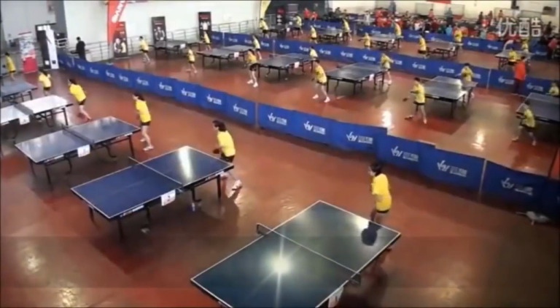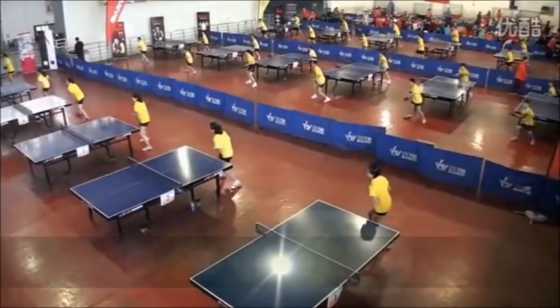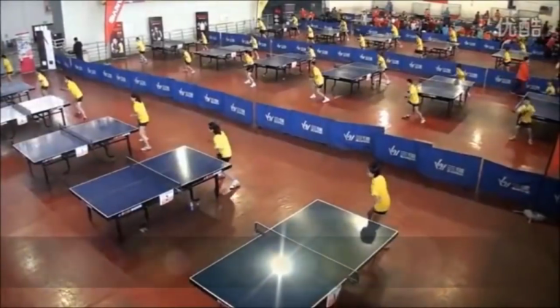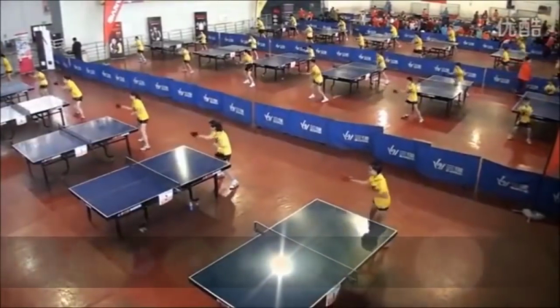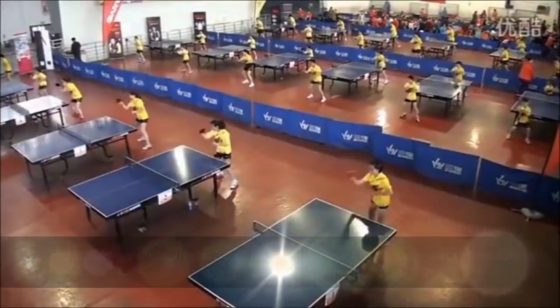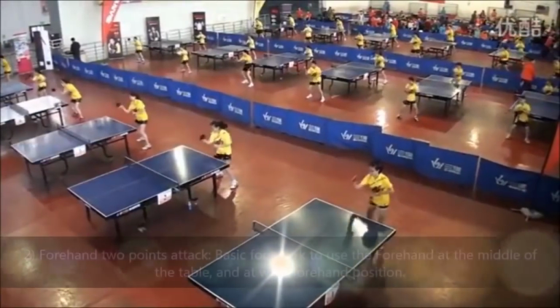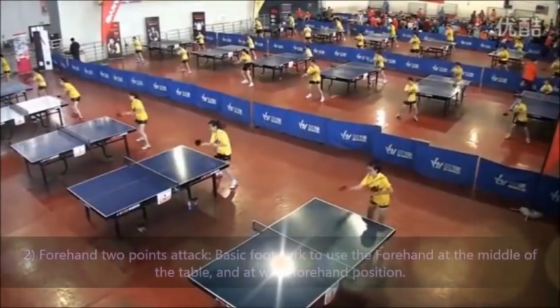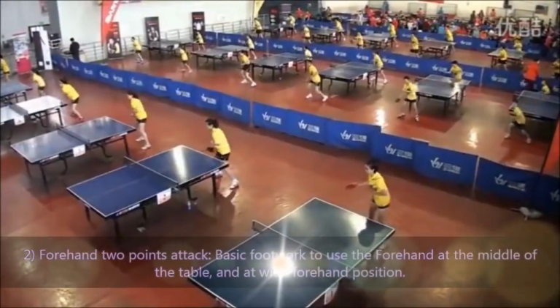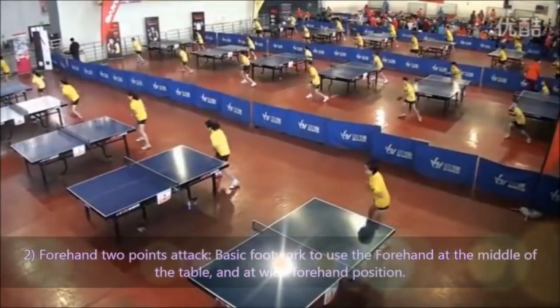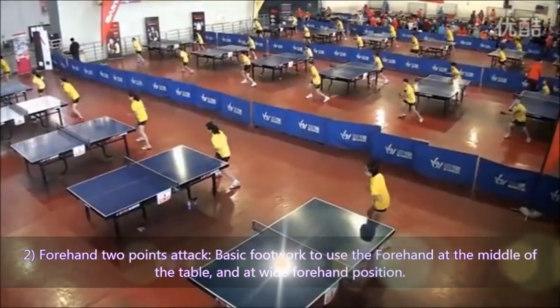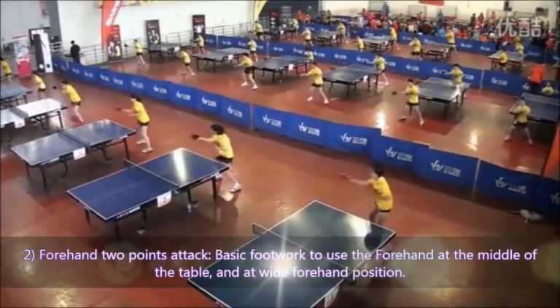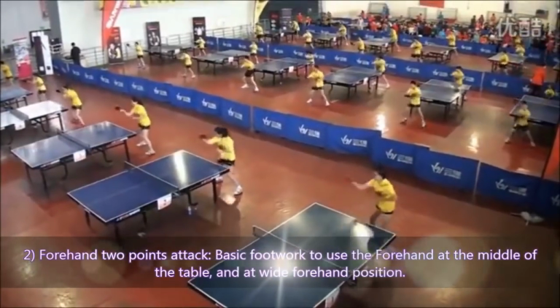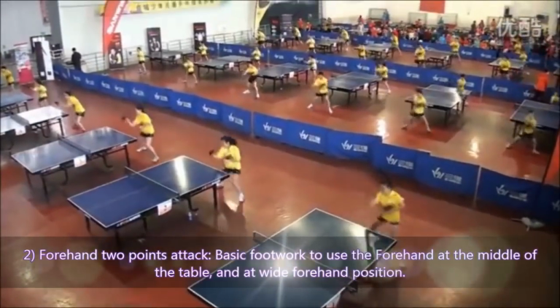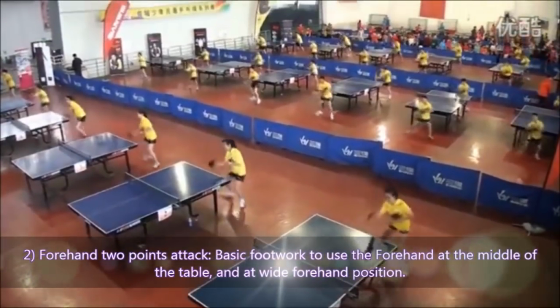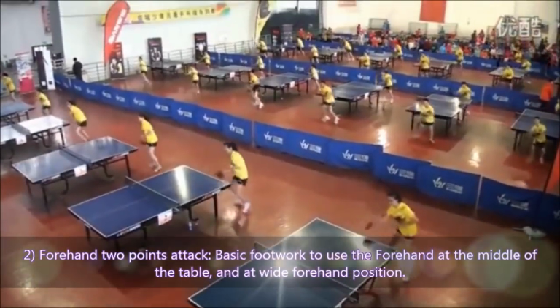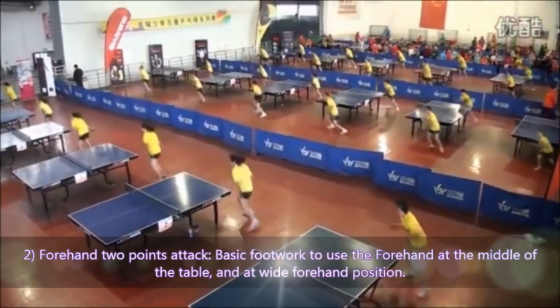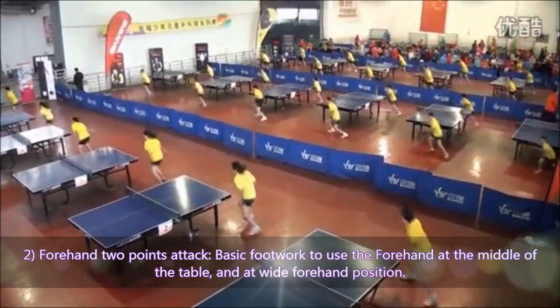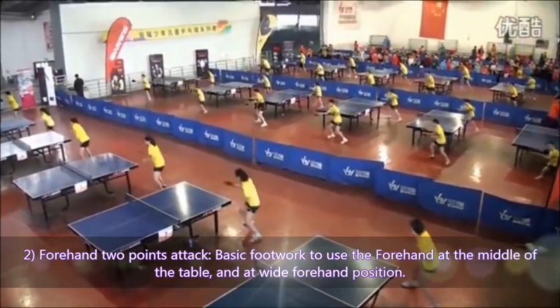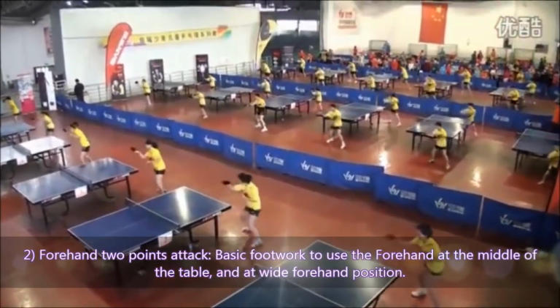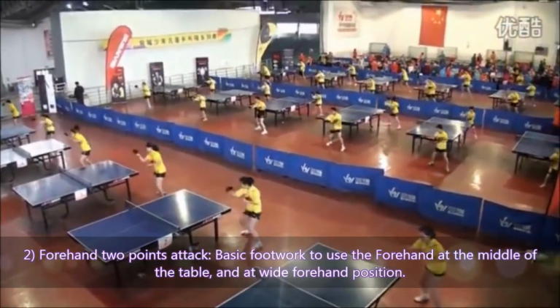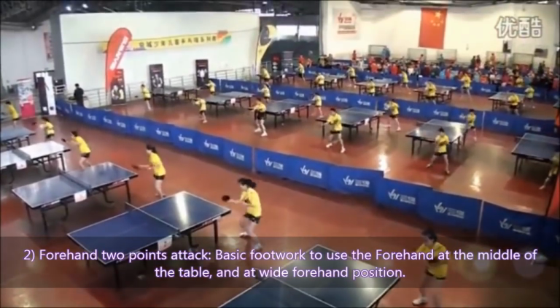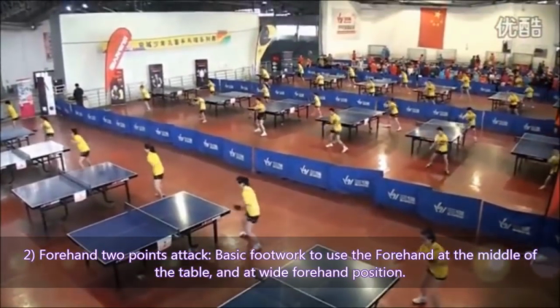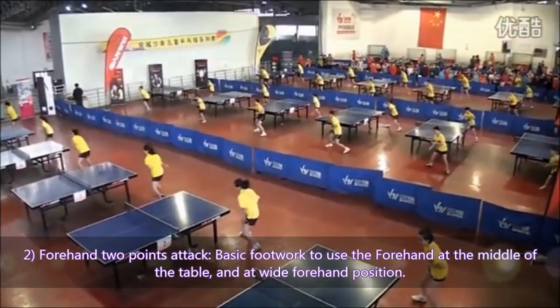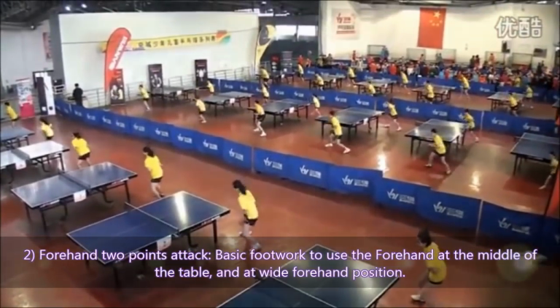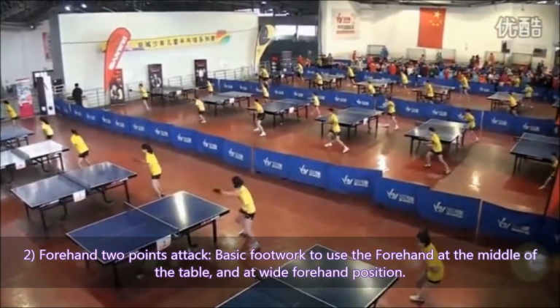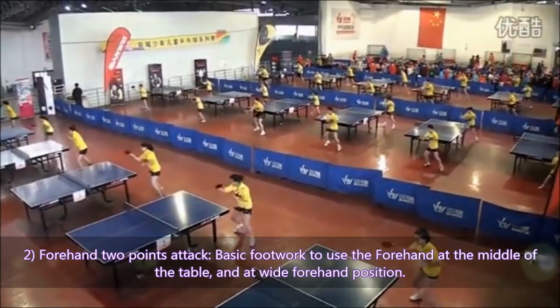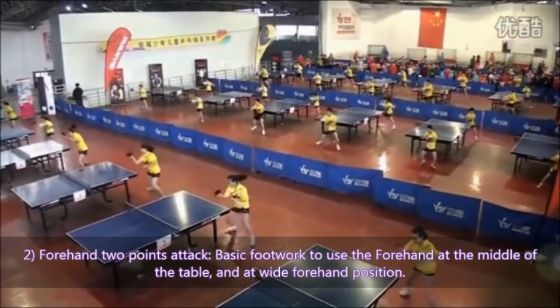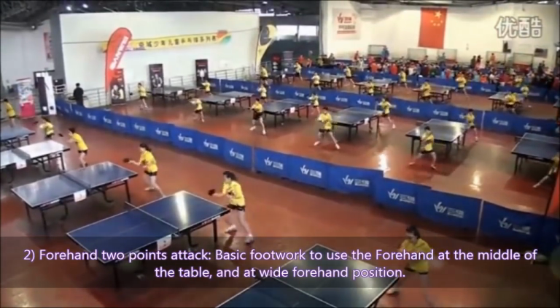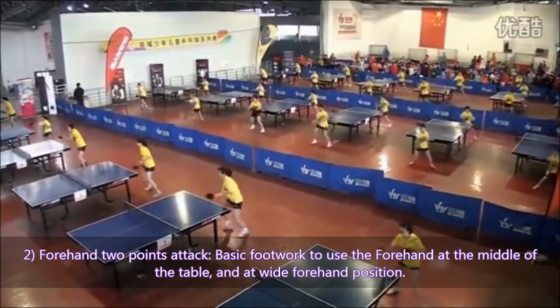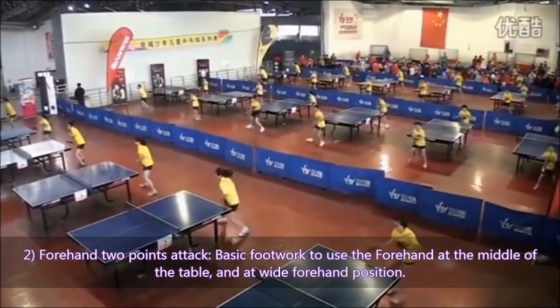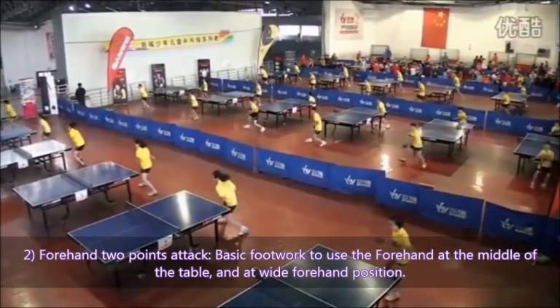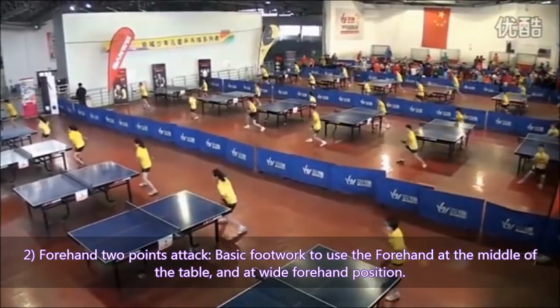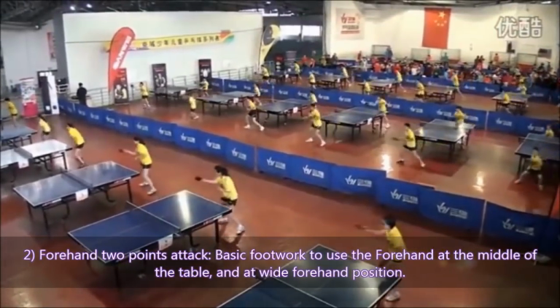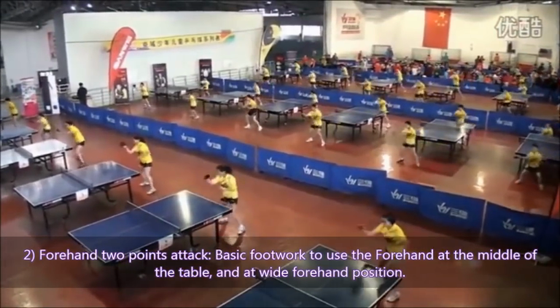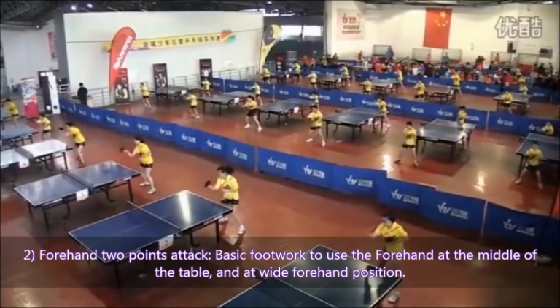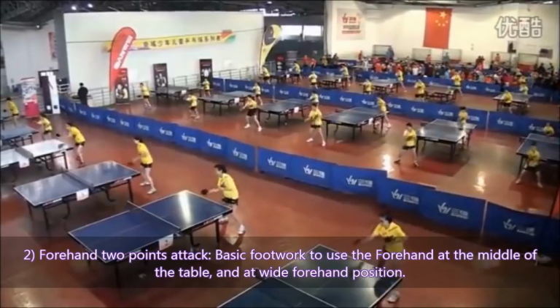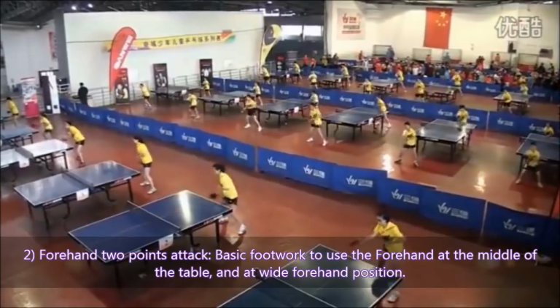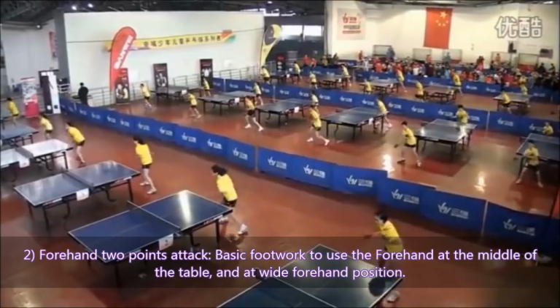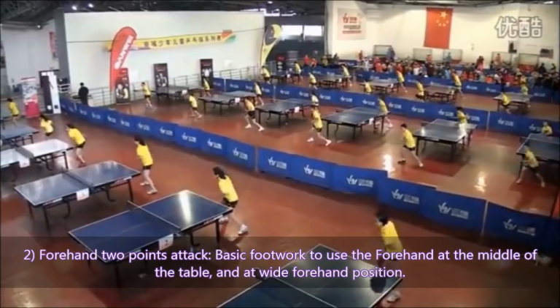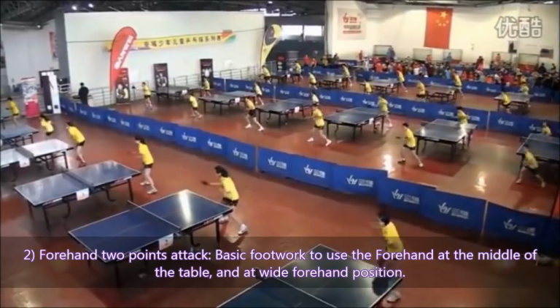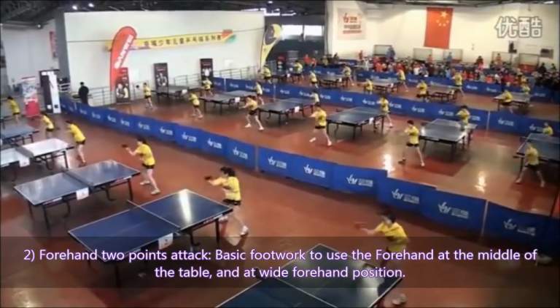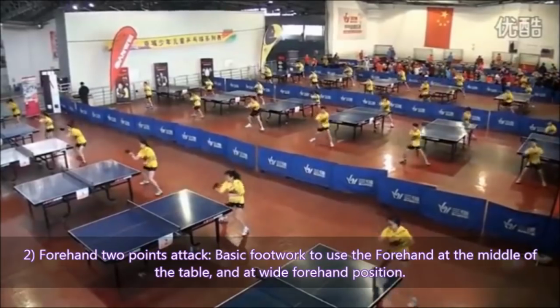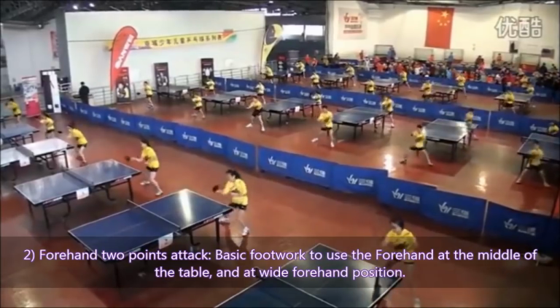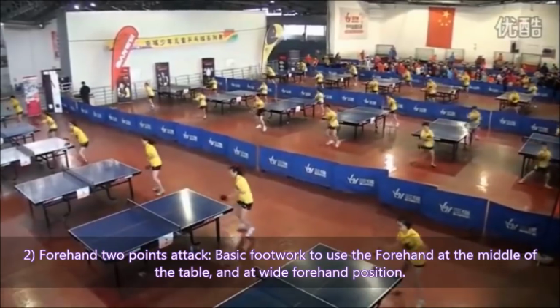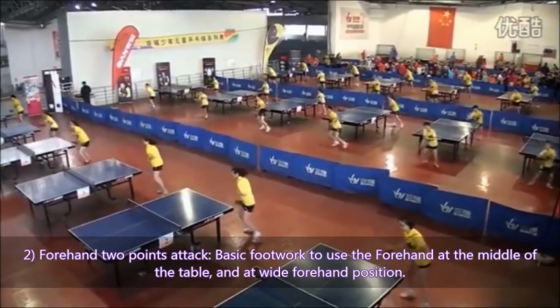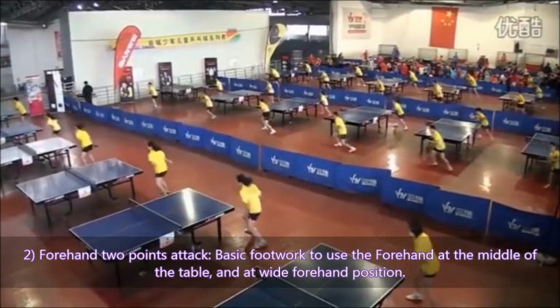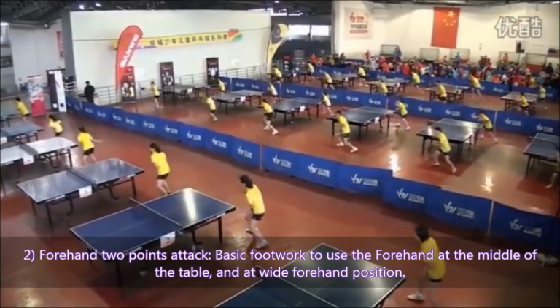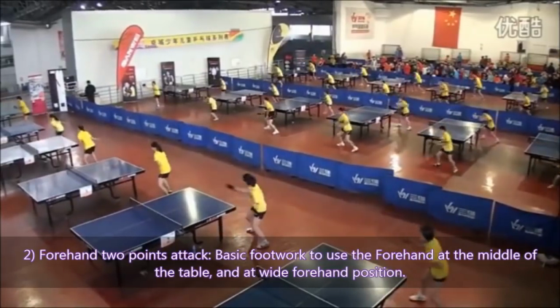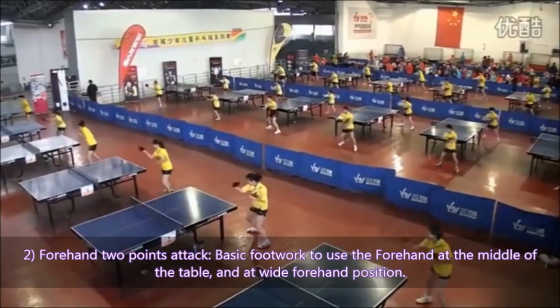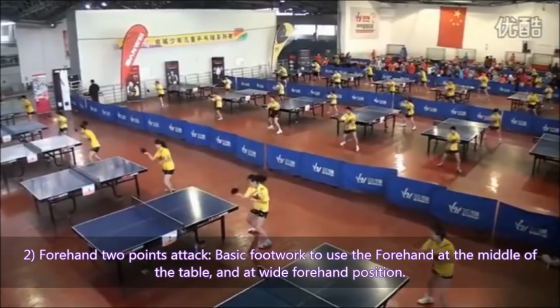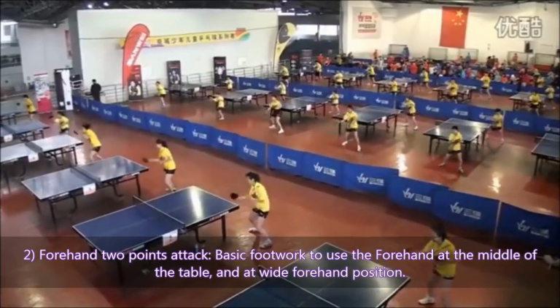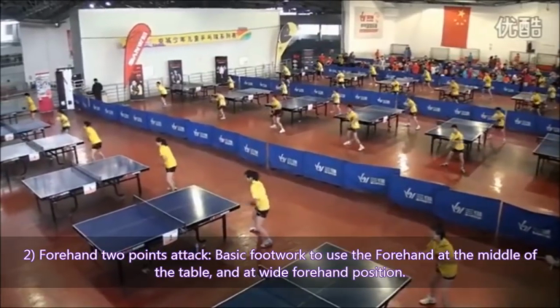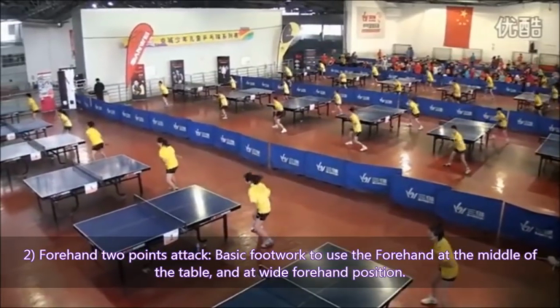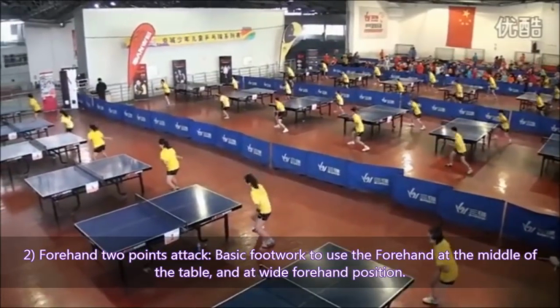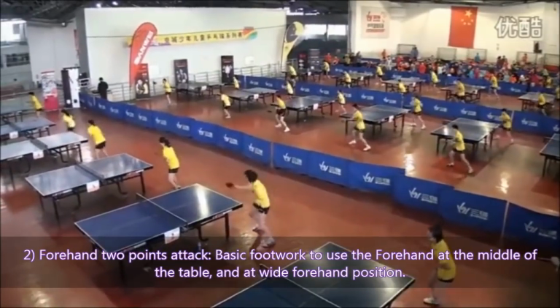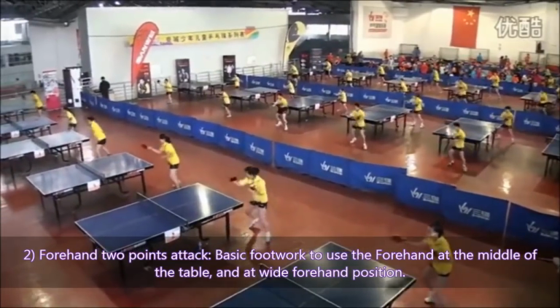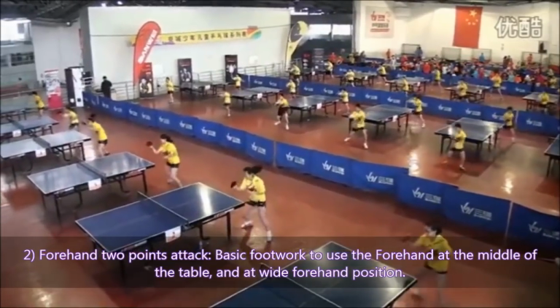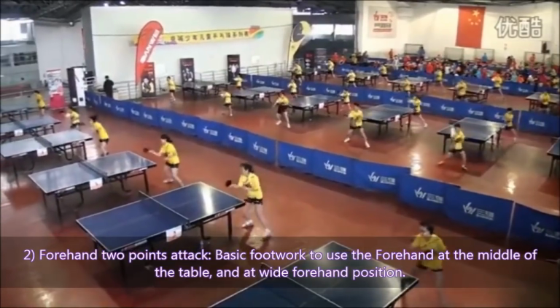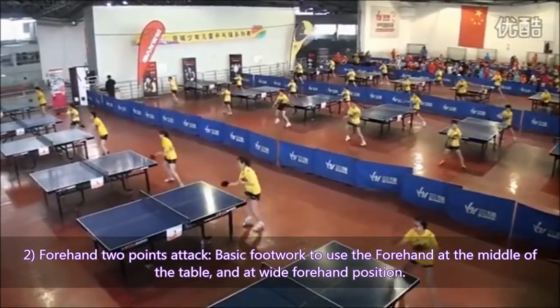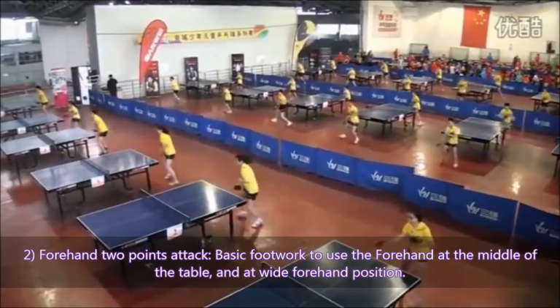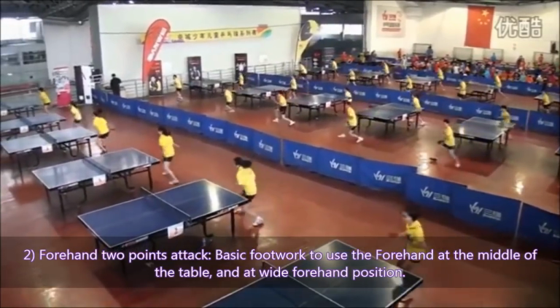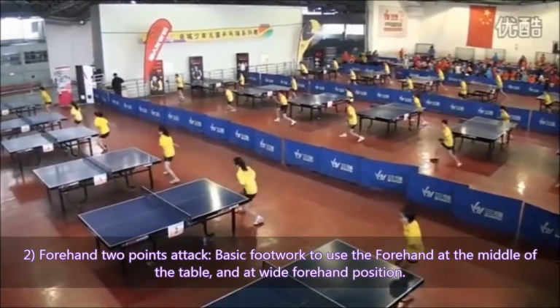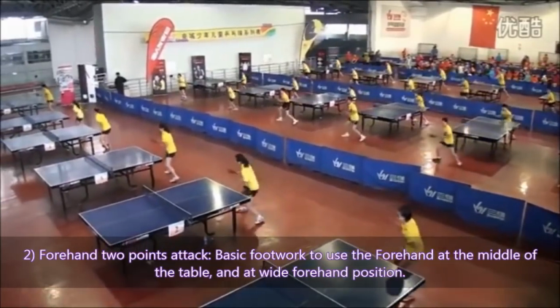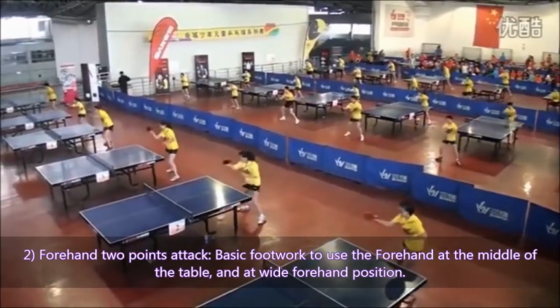Exercise 2: Forehand two-point attack. This covers the basic footwork to use the forehand at the middle of the table and at the wide forehand position.